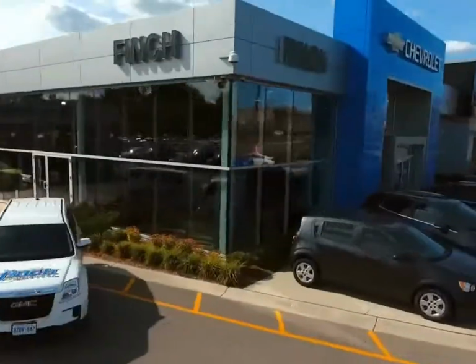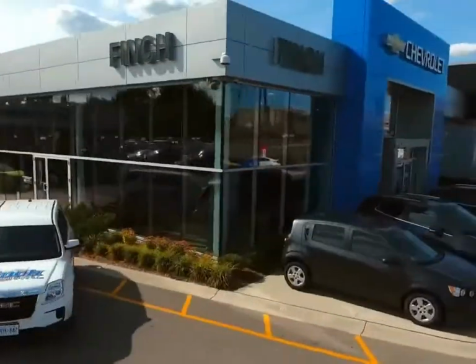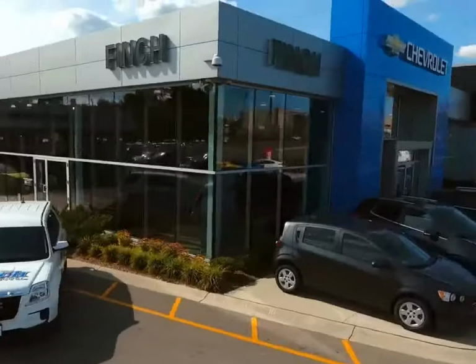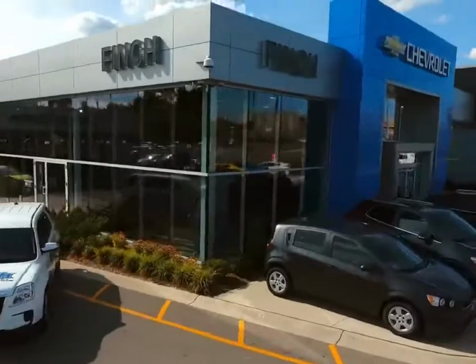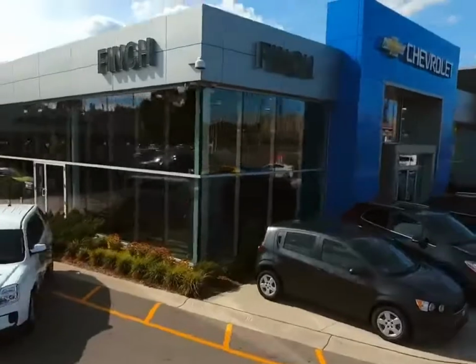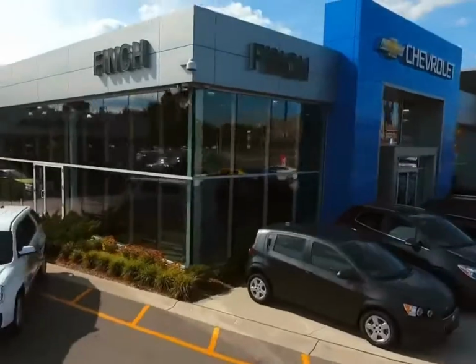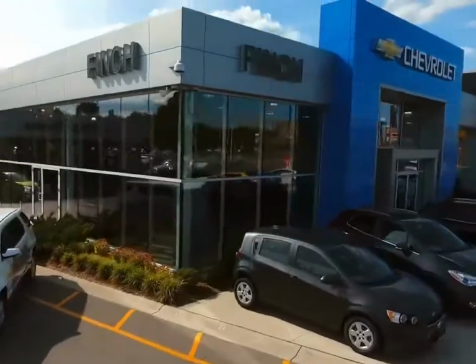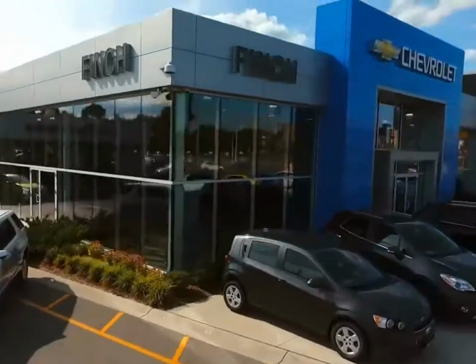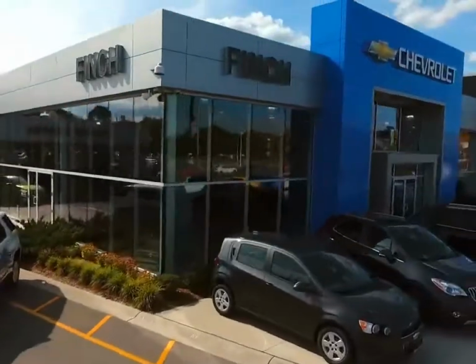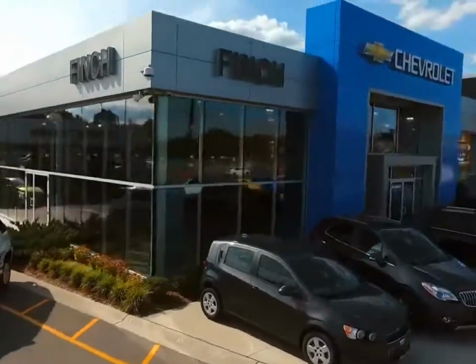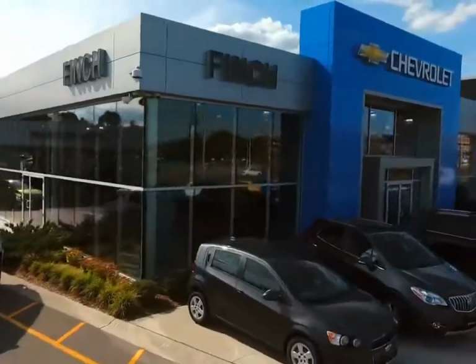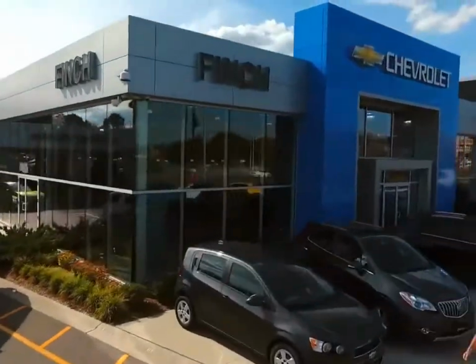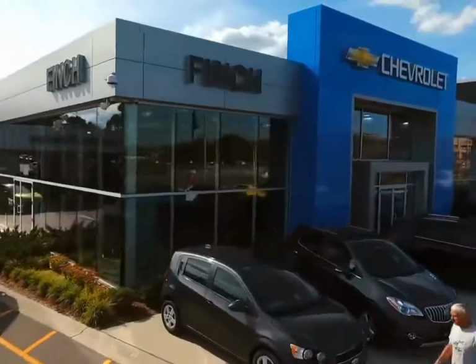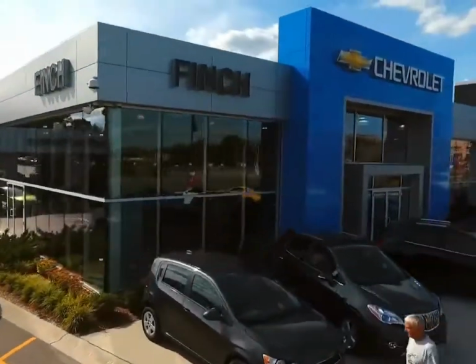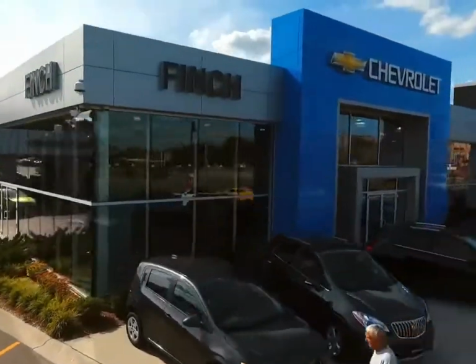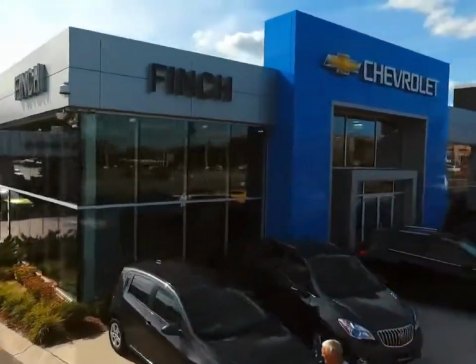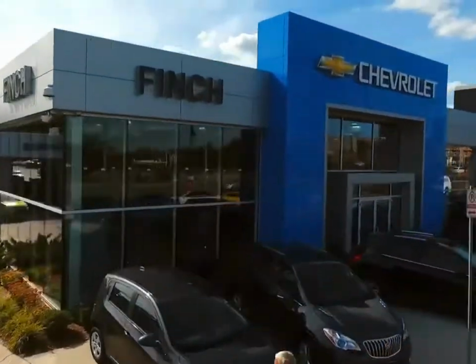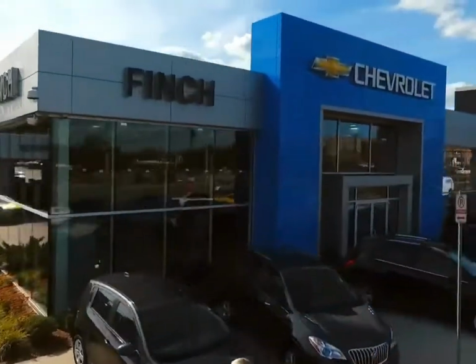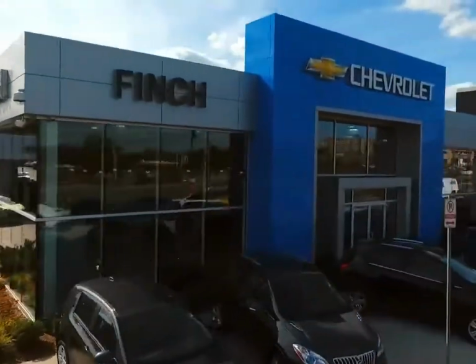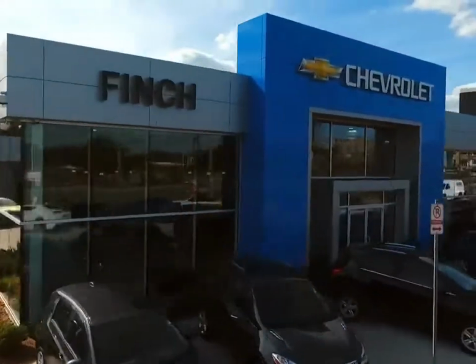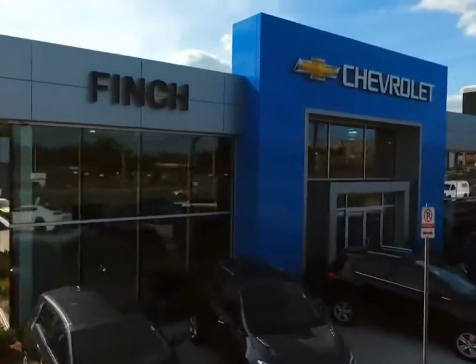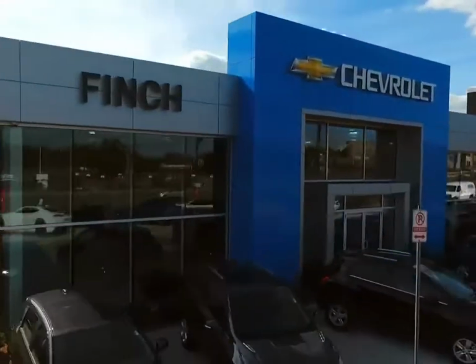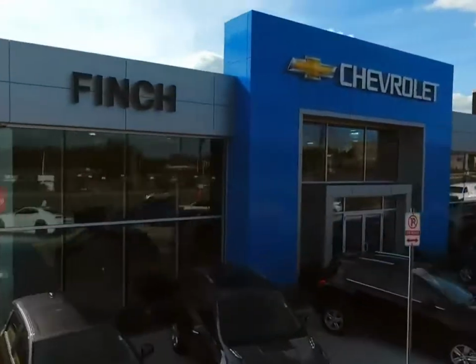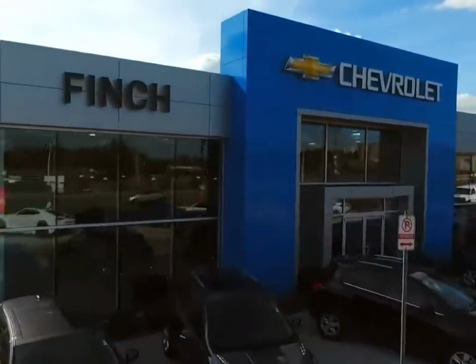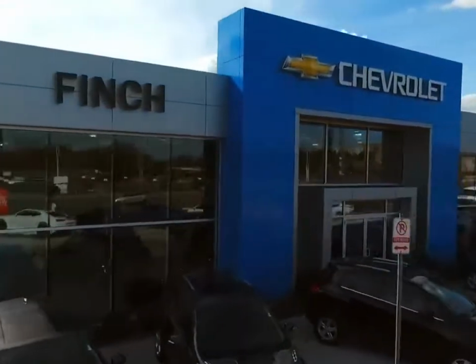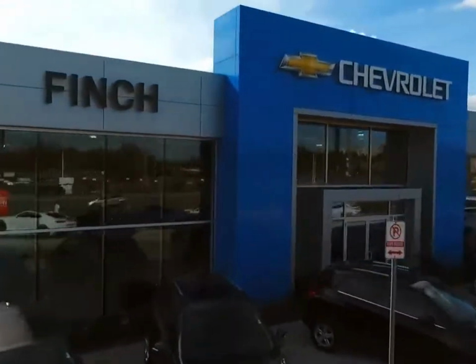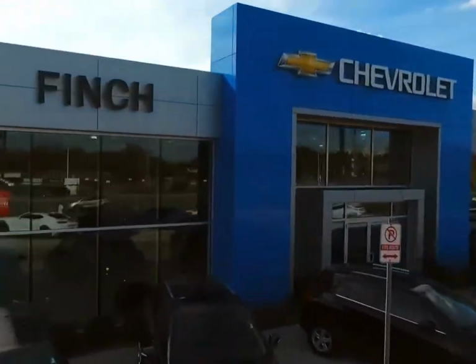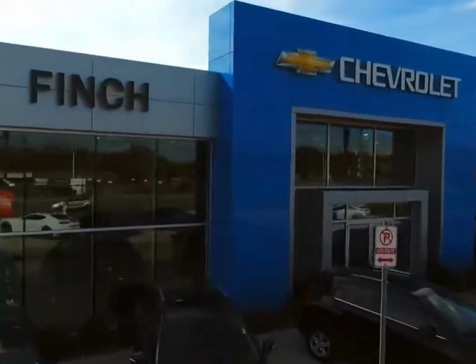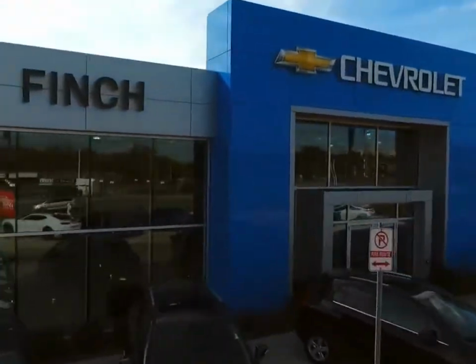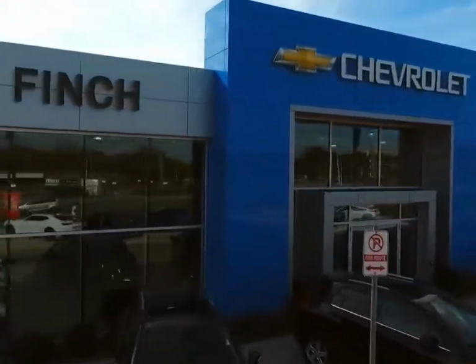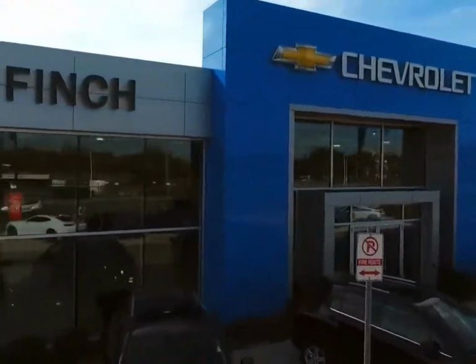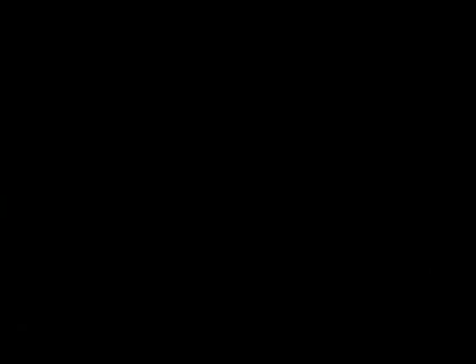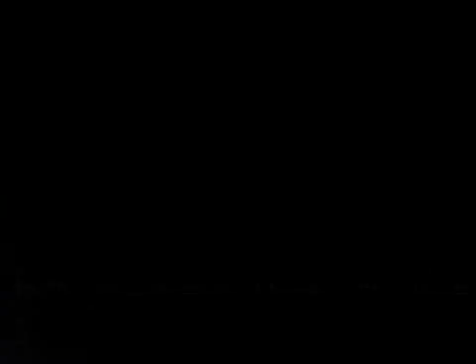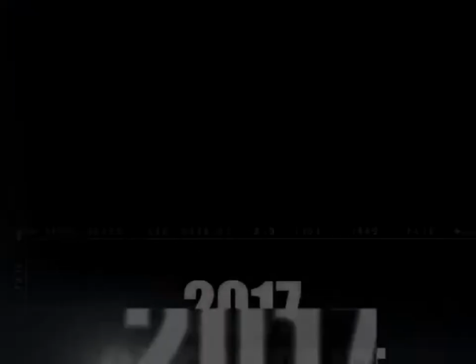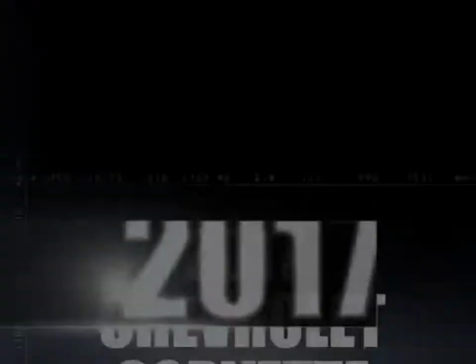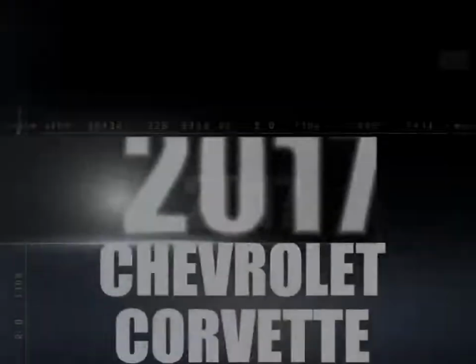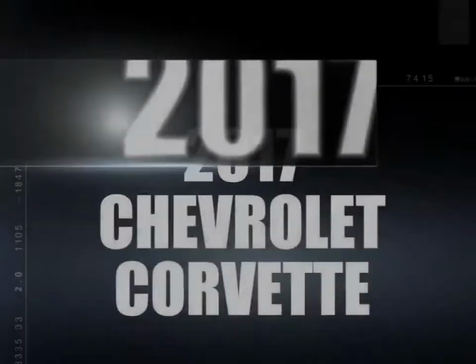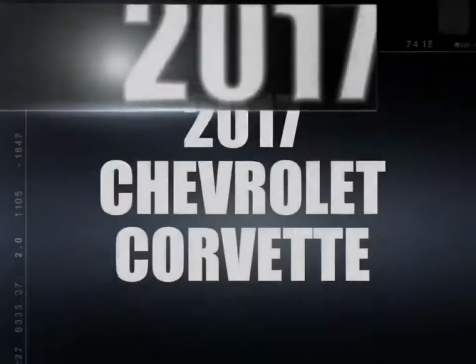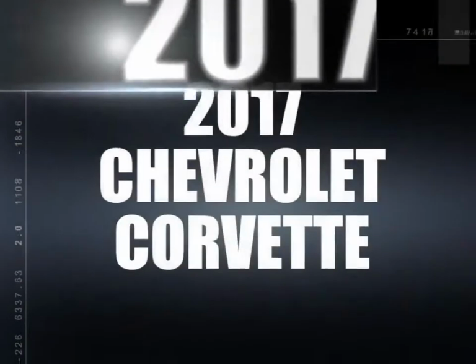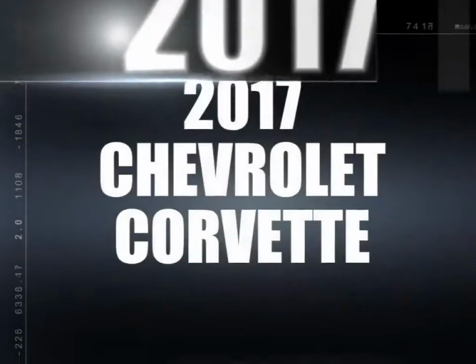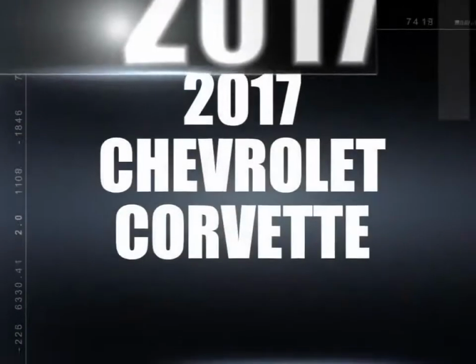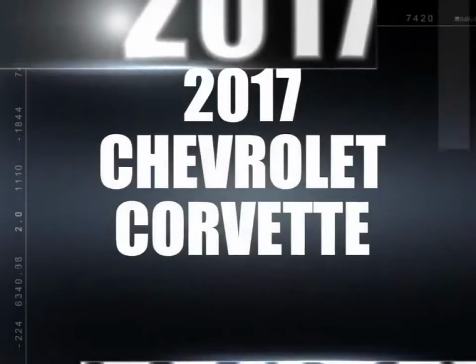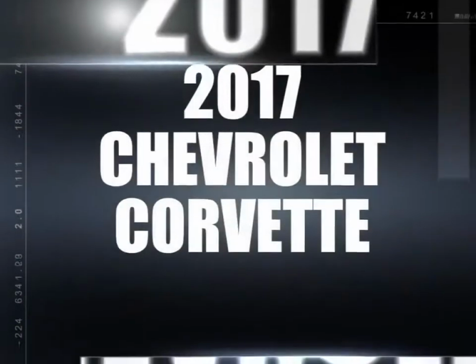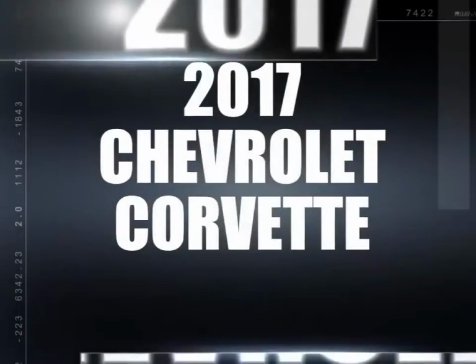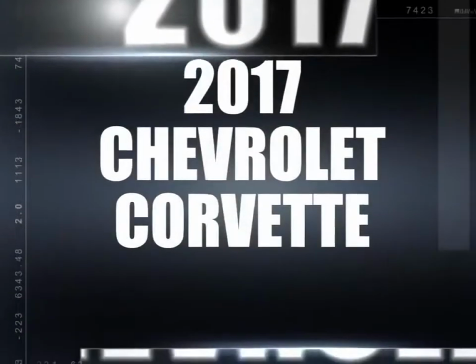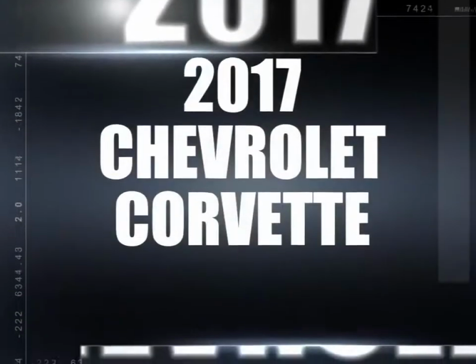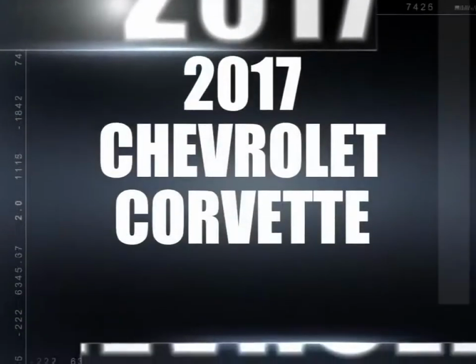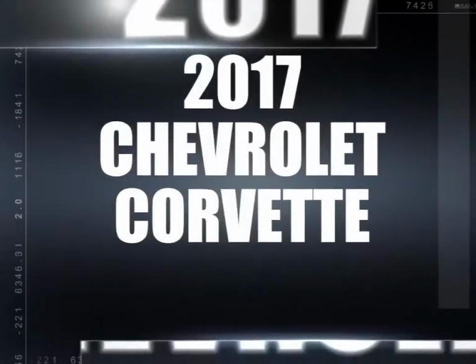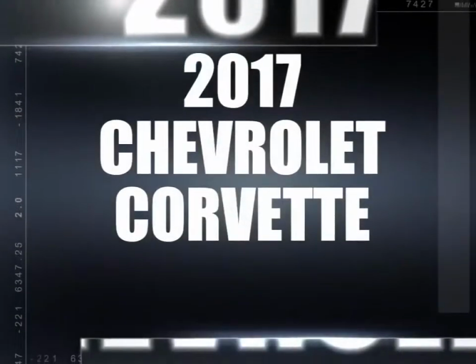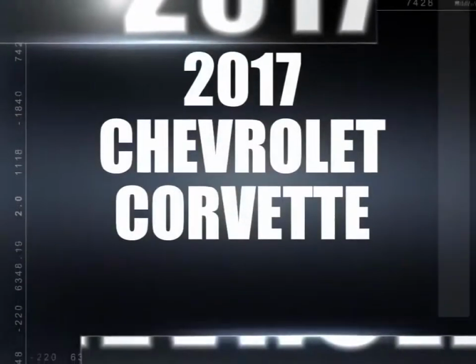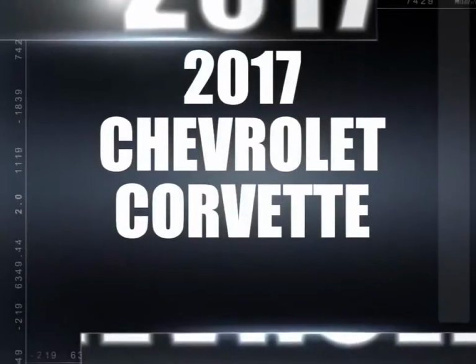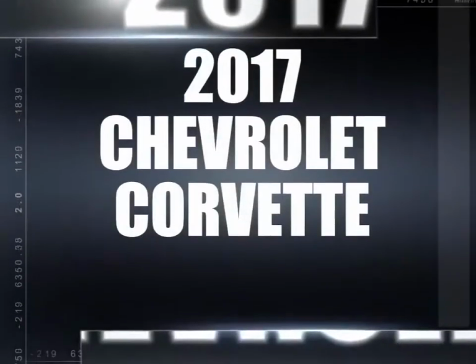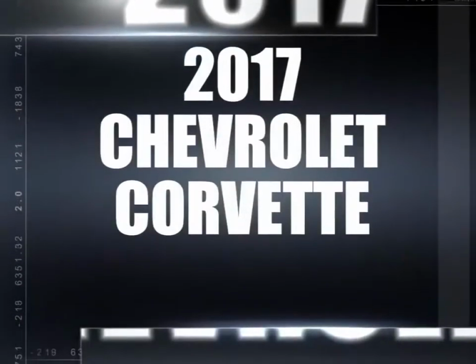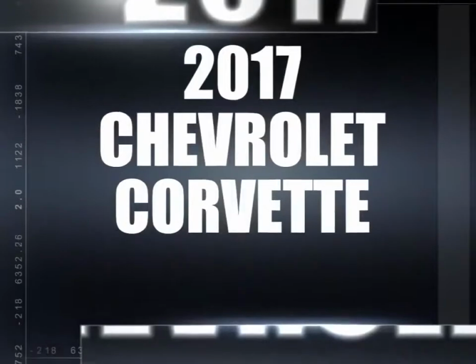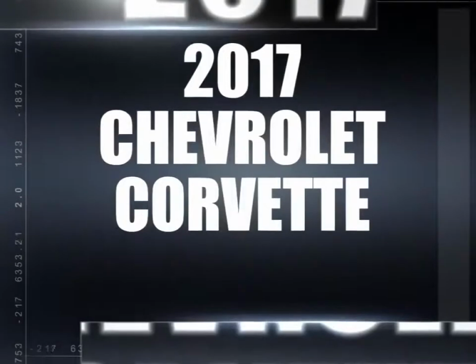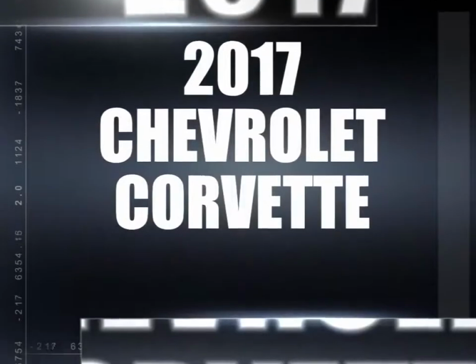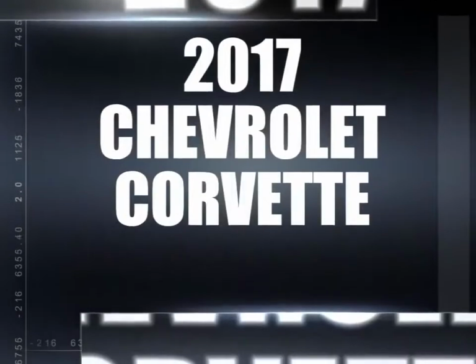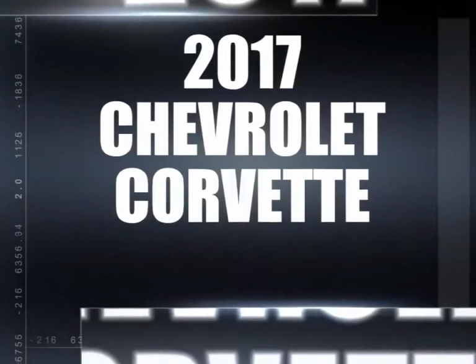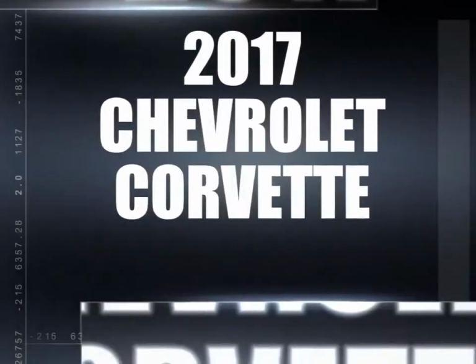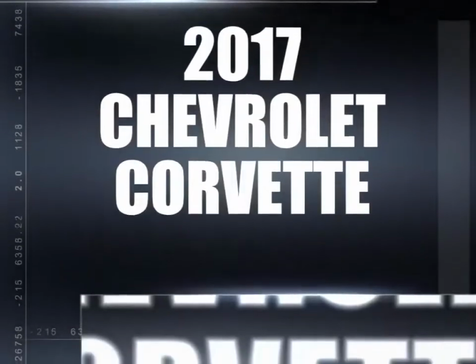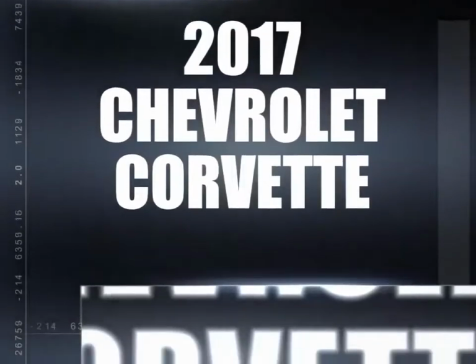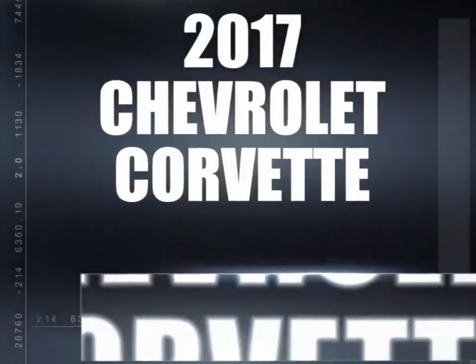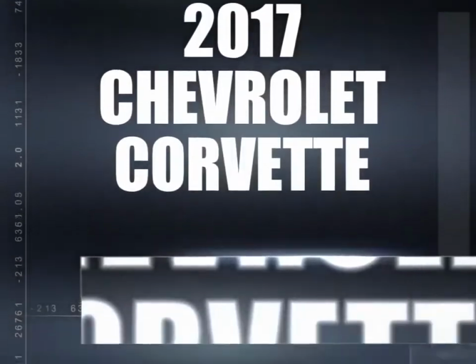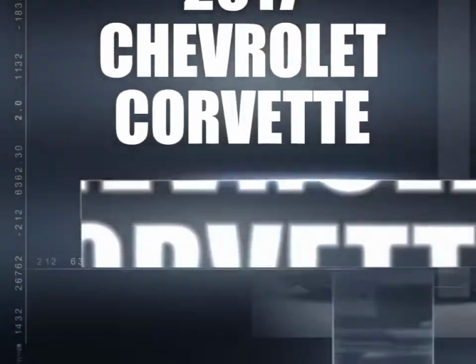Welcome to Finch Chevrolet. Today we're looking at a 2017 Chevrolet Corvette.